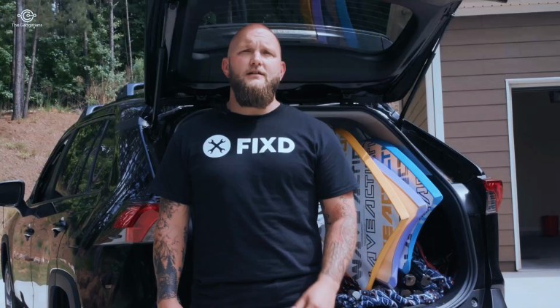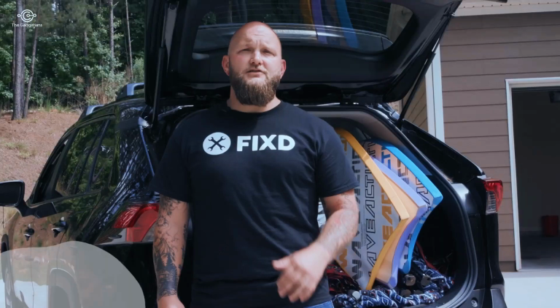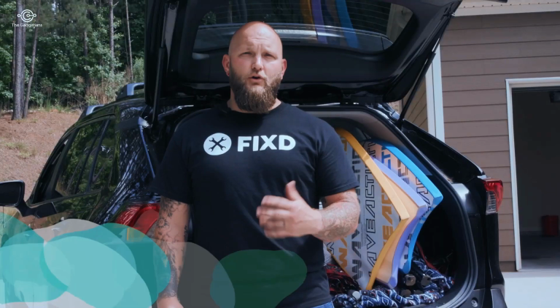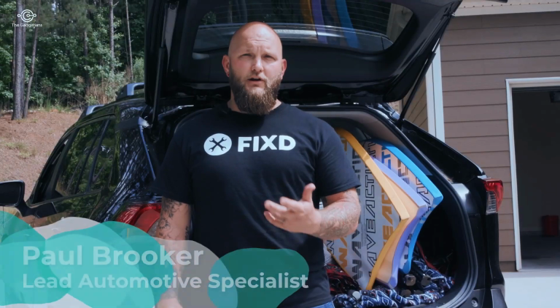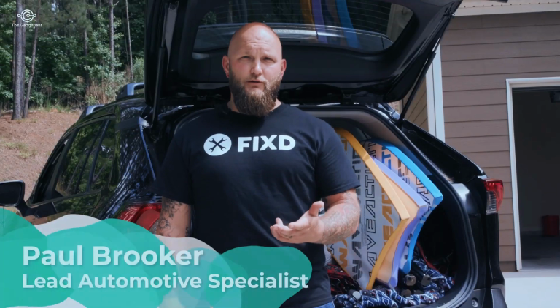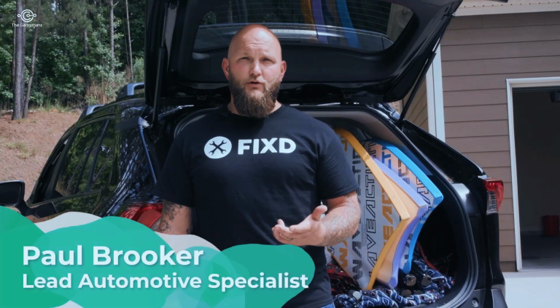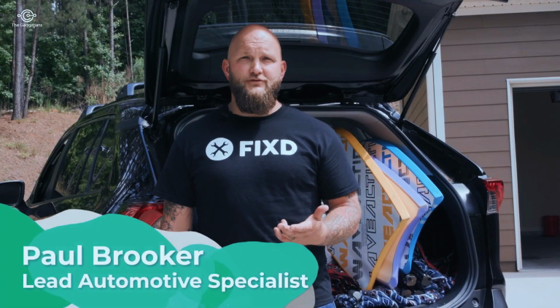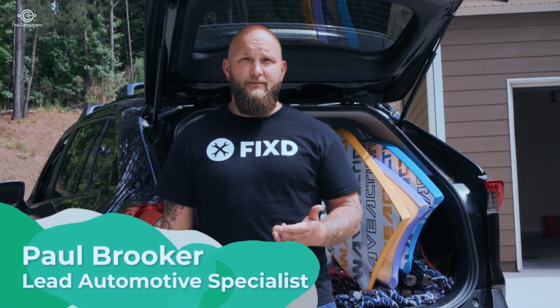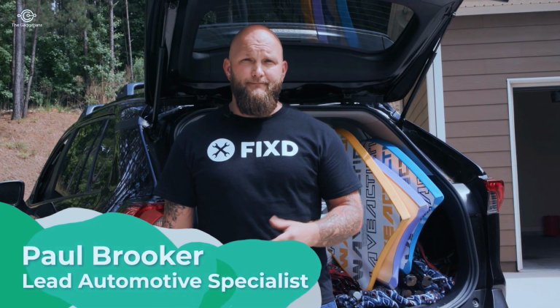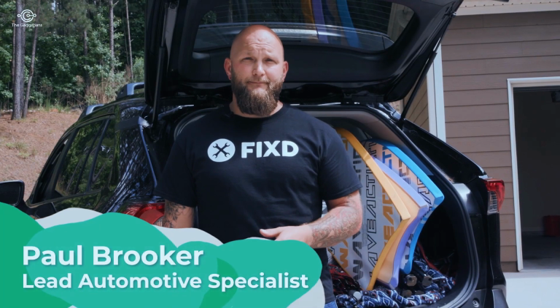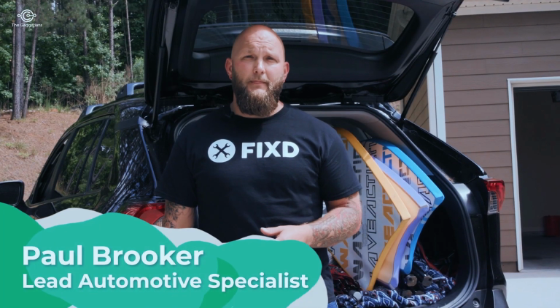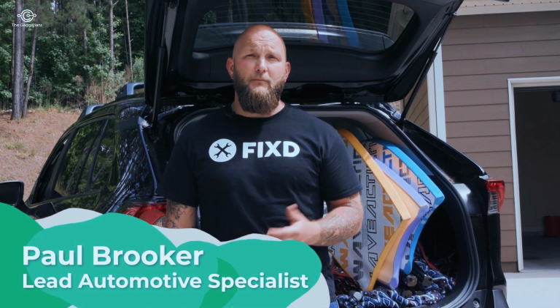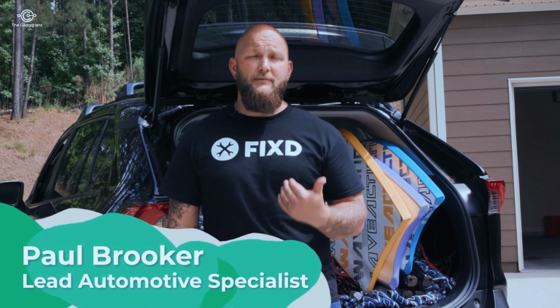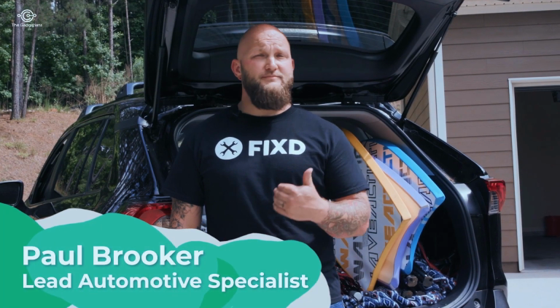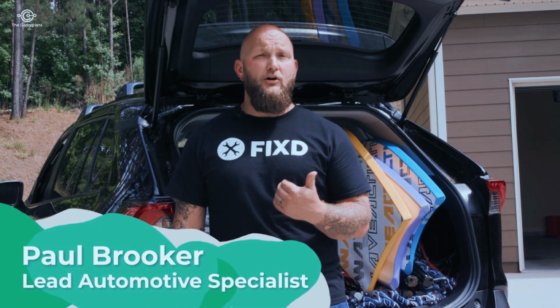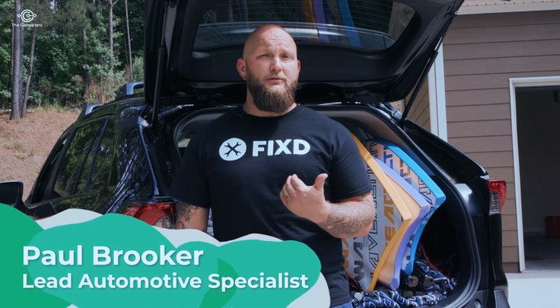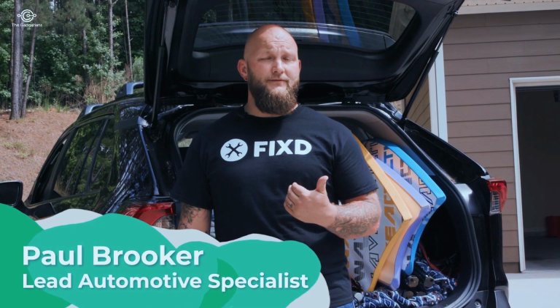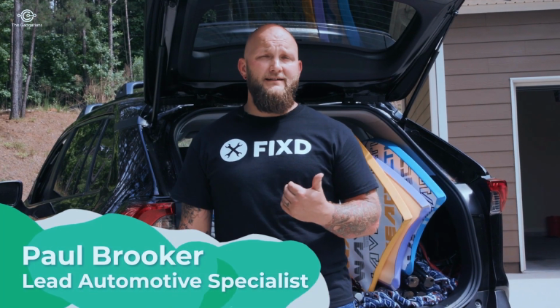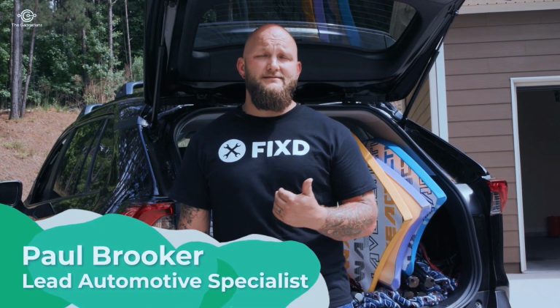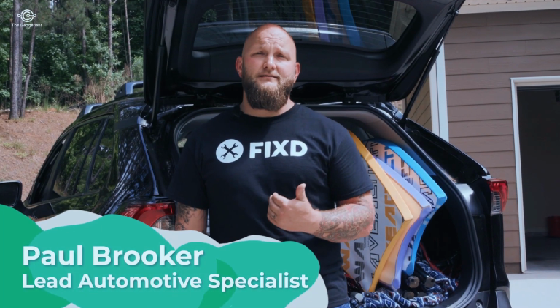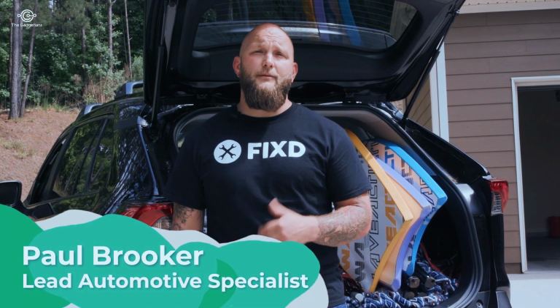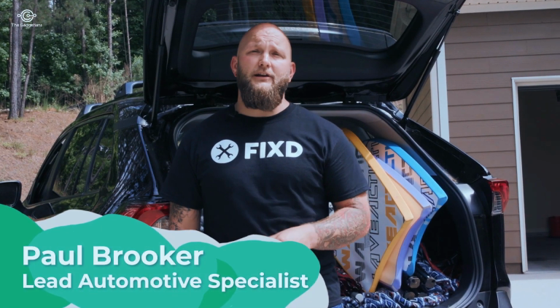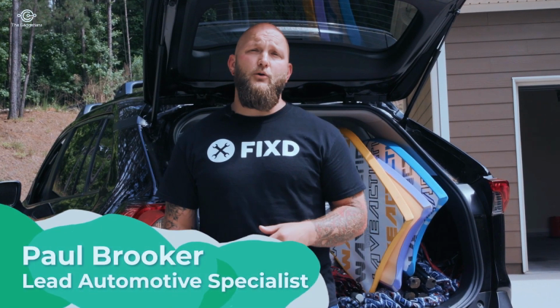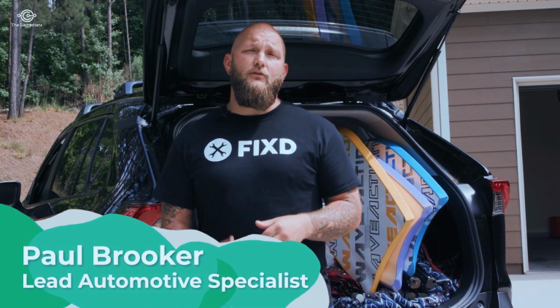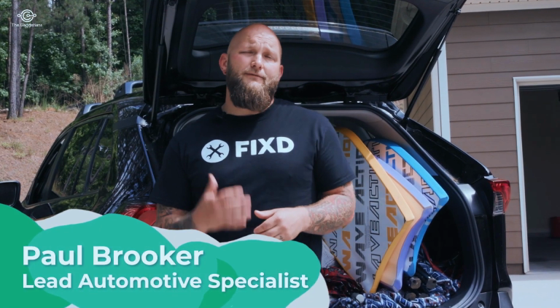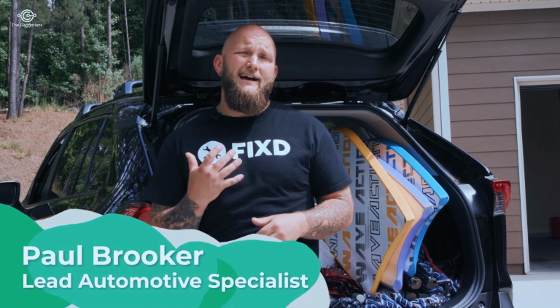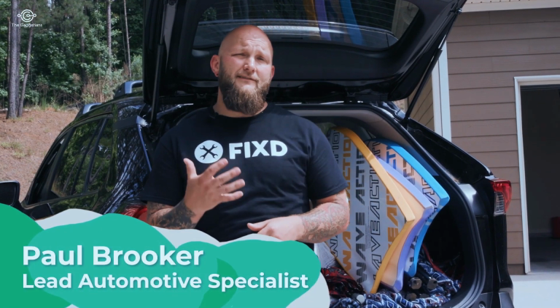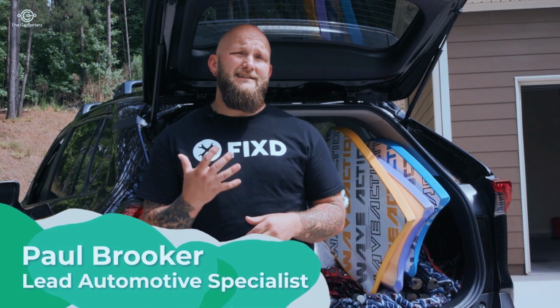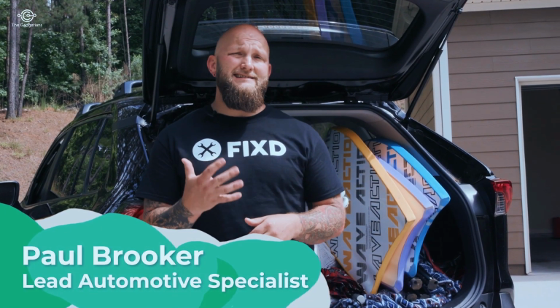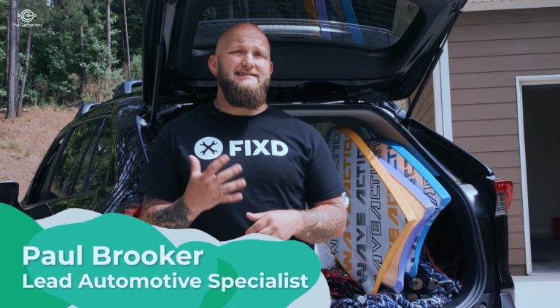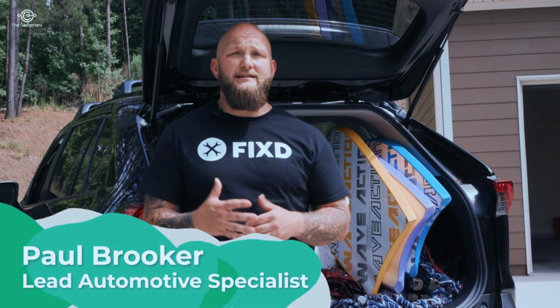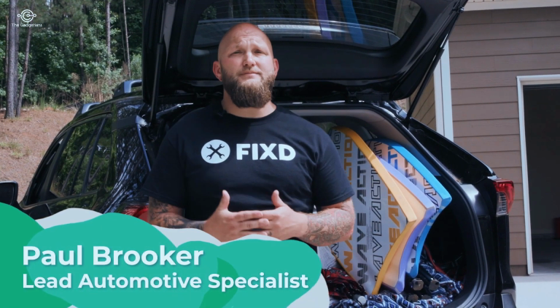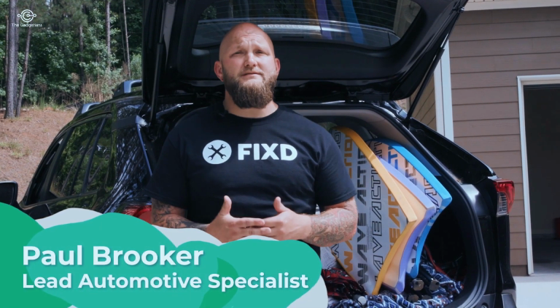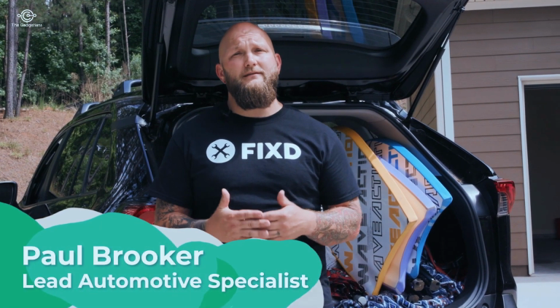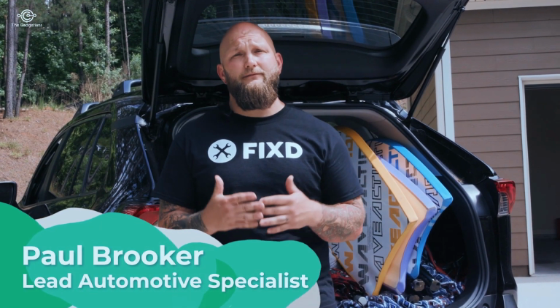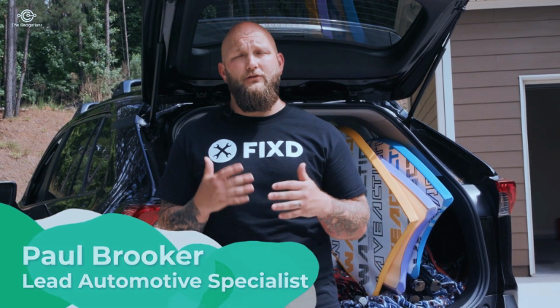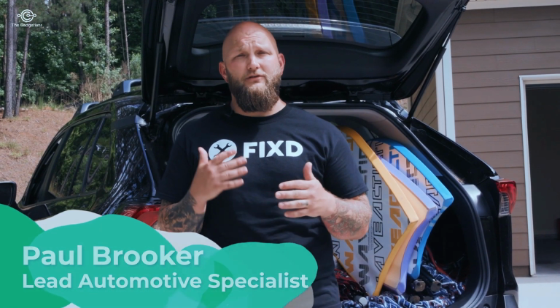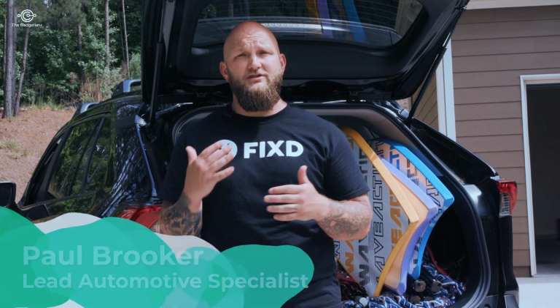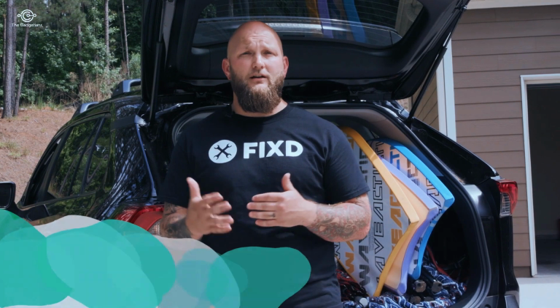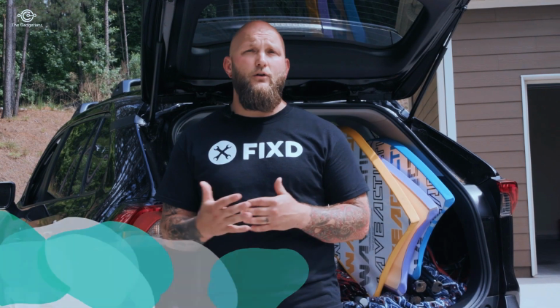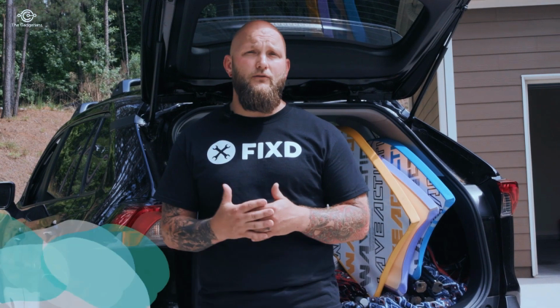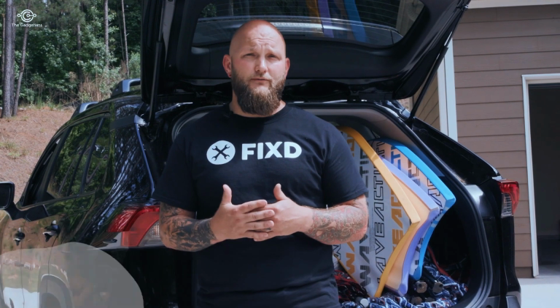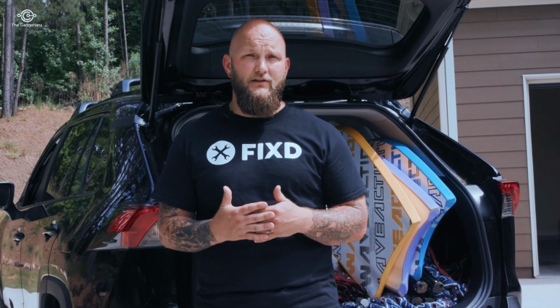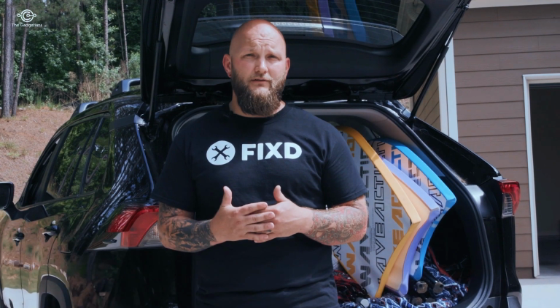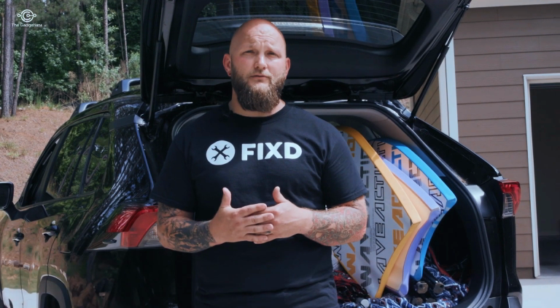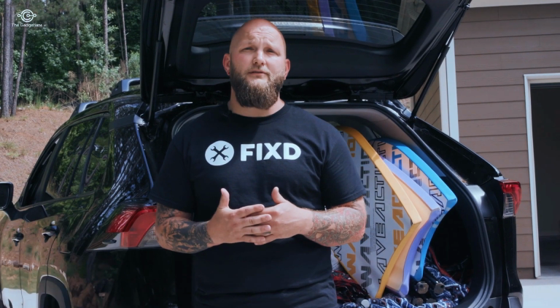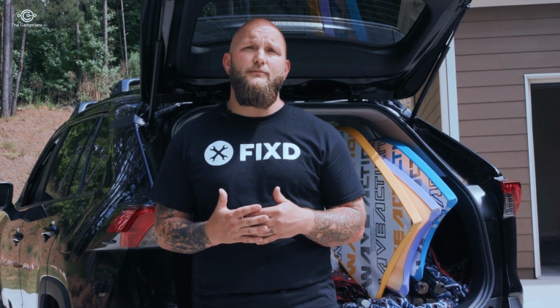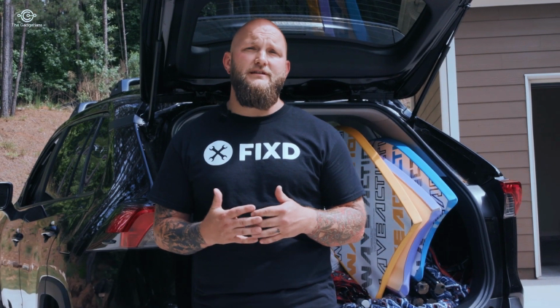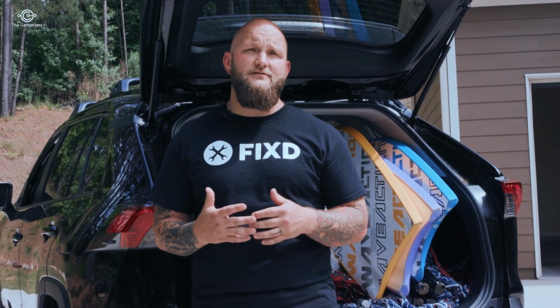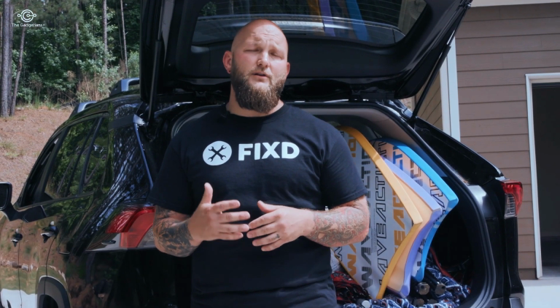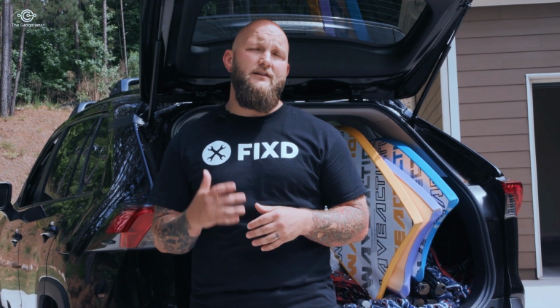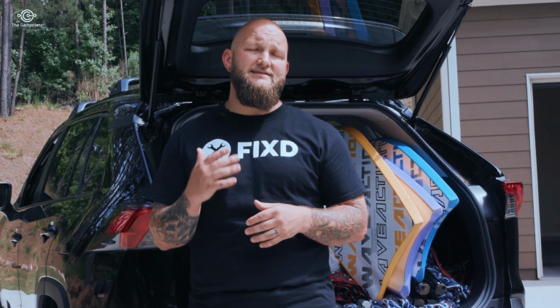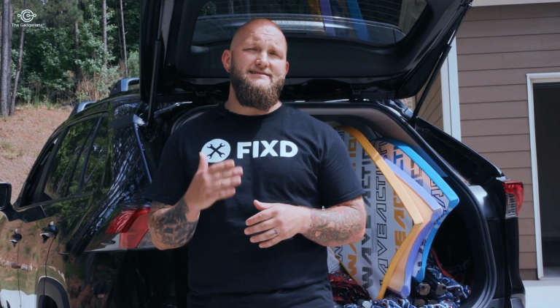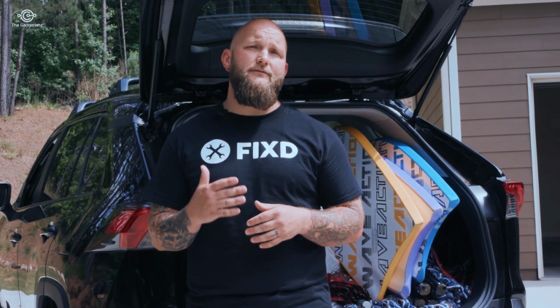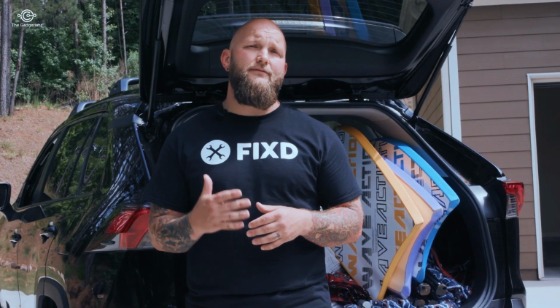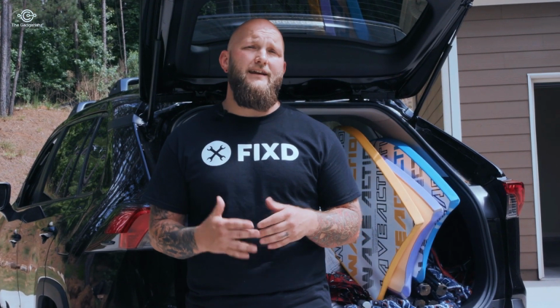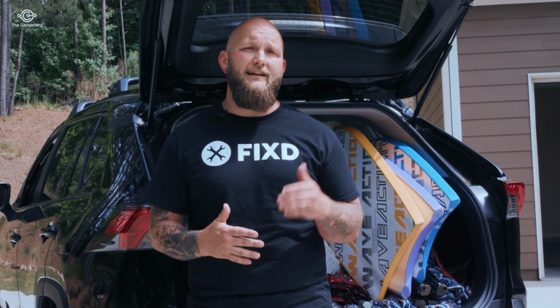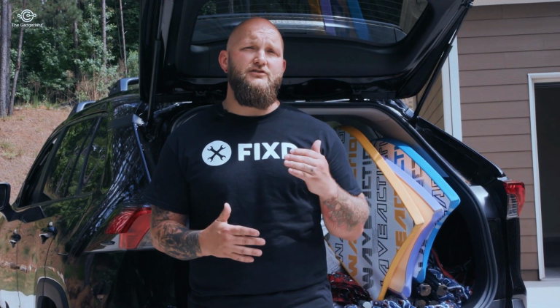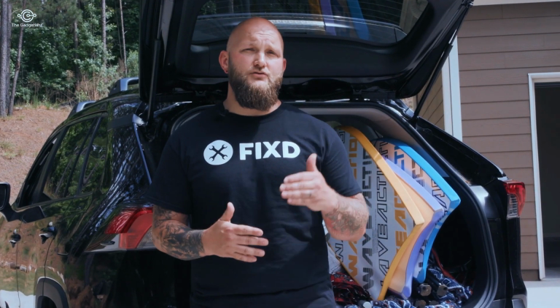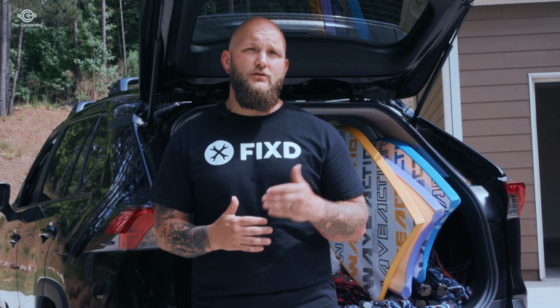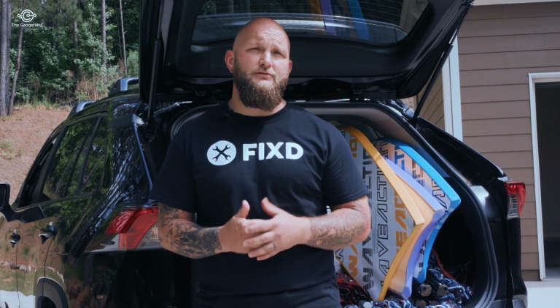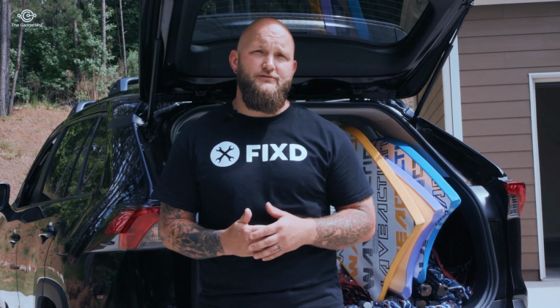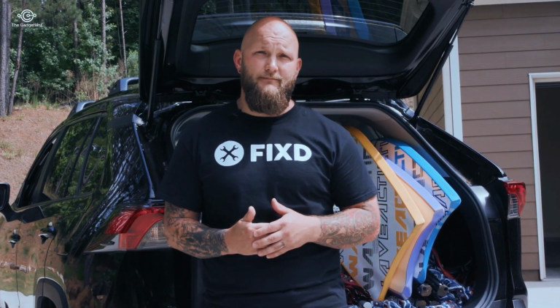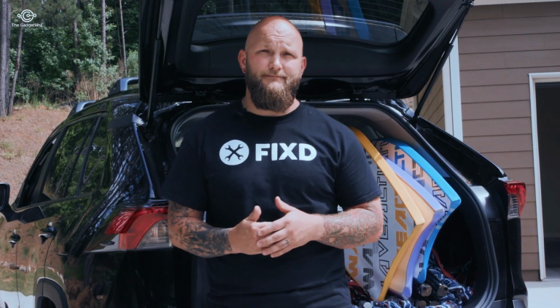So you're going on a road trip. My name is Paul with Fixed. I'm going to go over five easy tips for you to check over your vehicle to make sure that you have a safe and enjoyable trip.